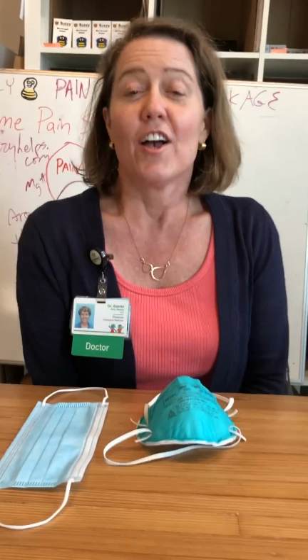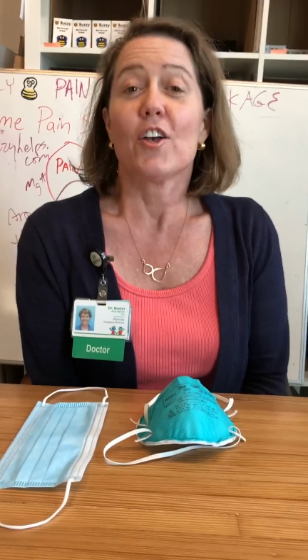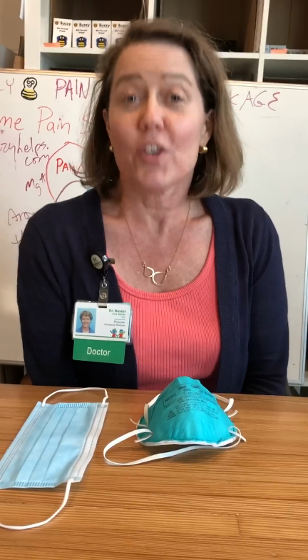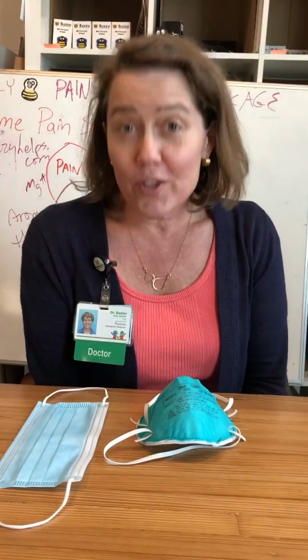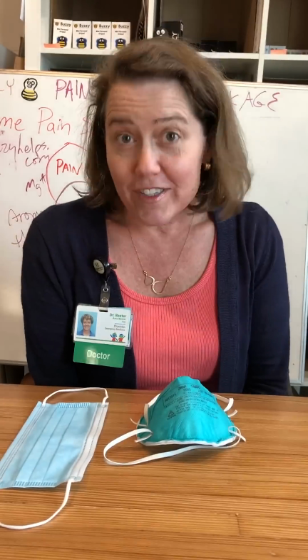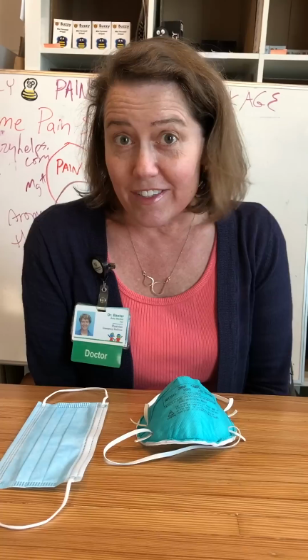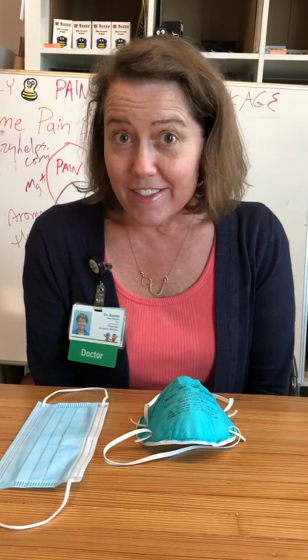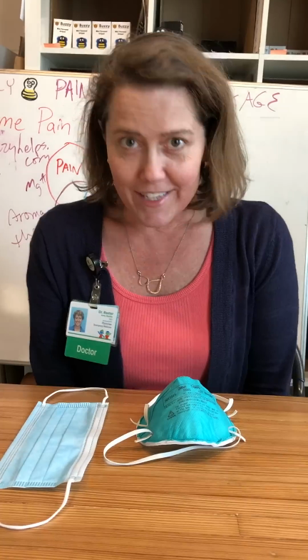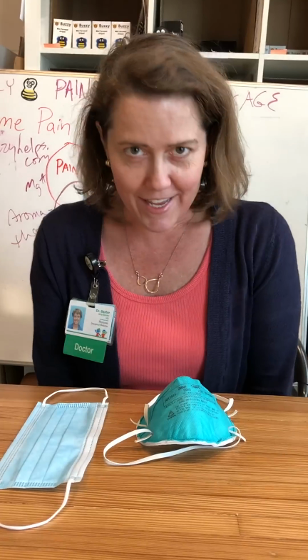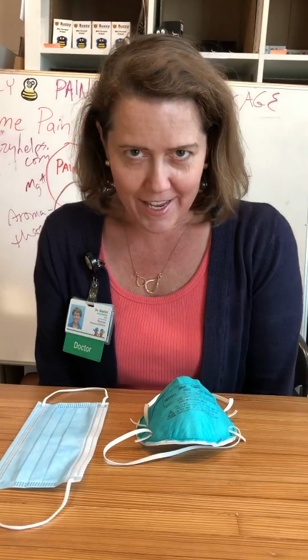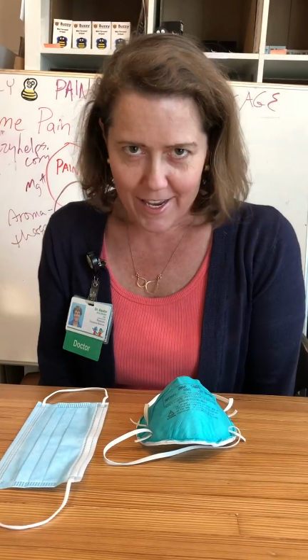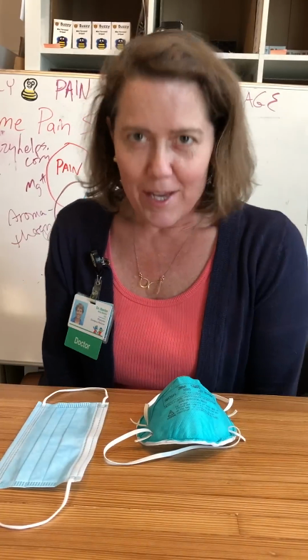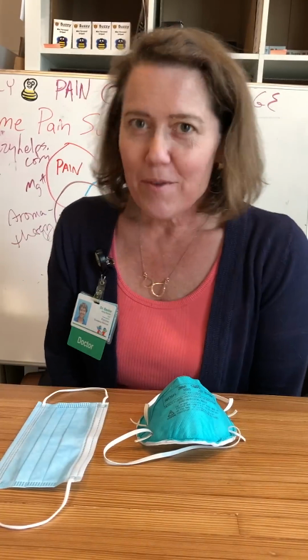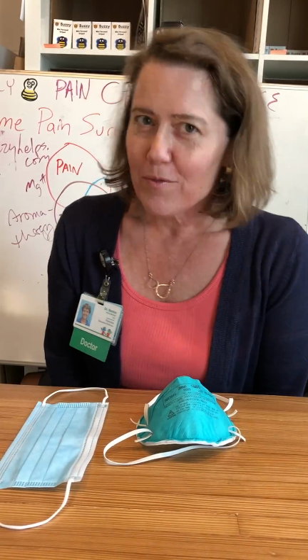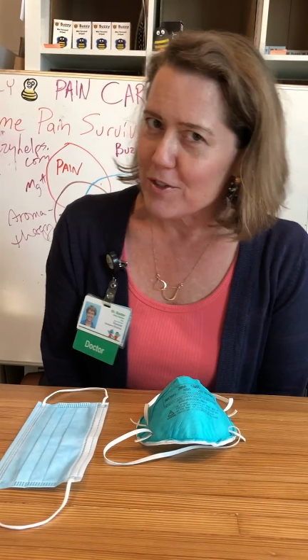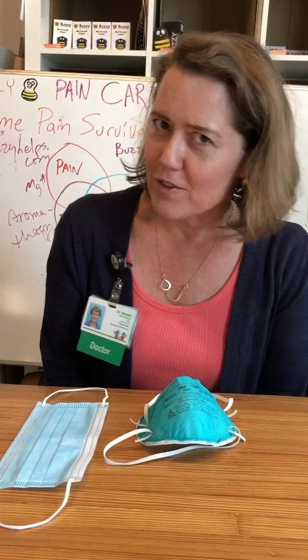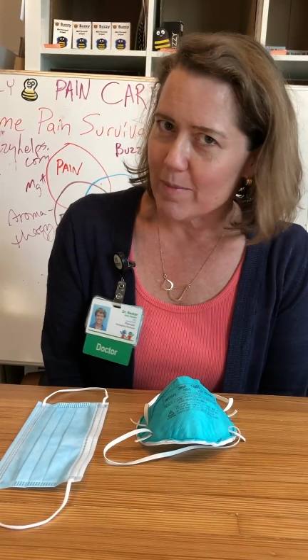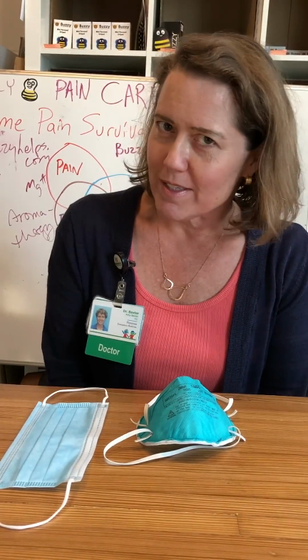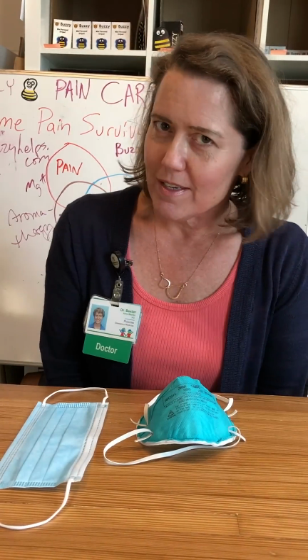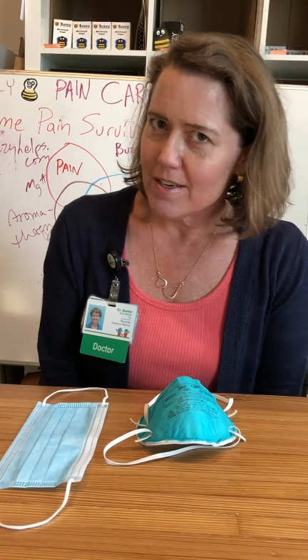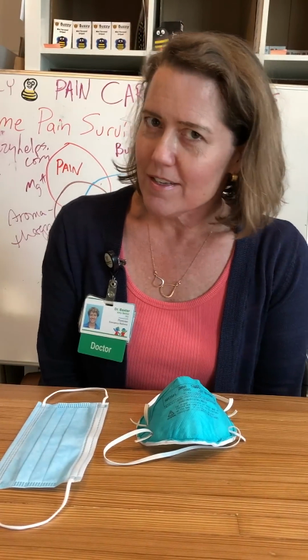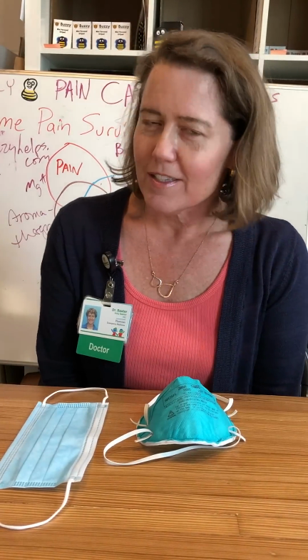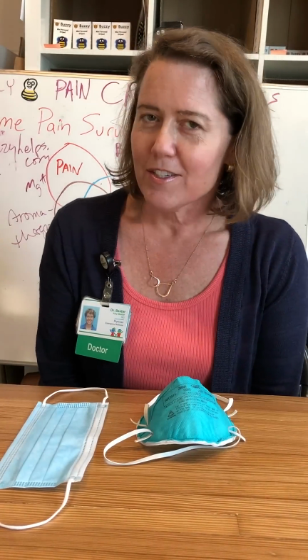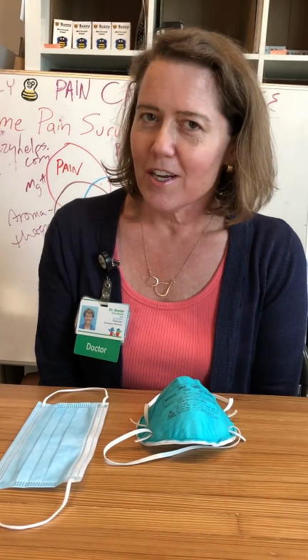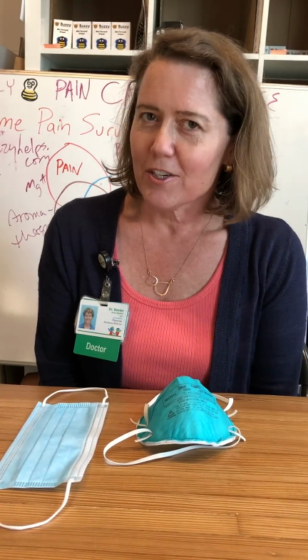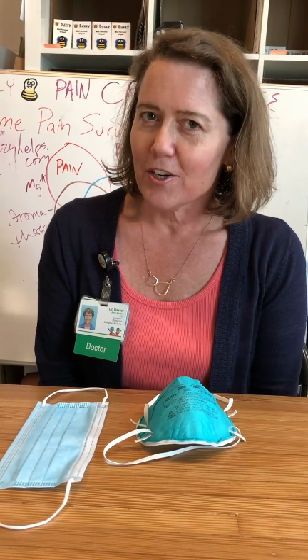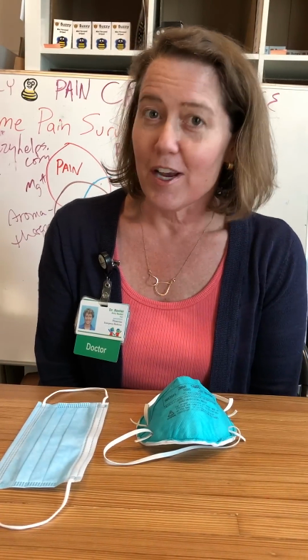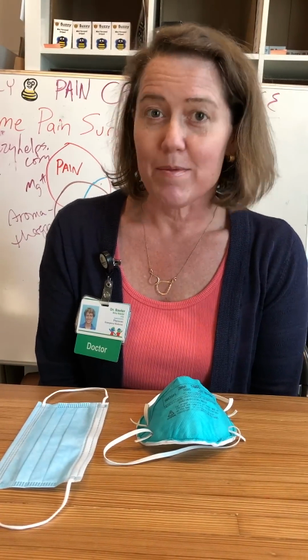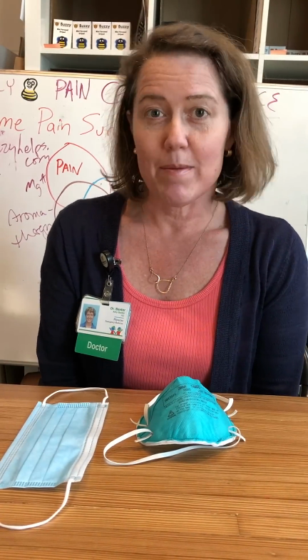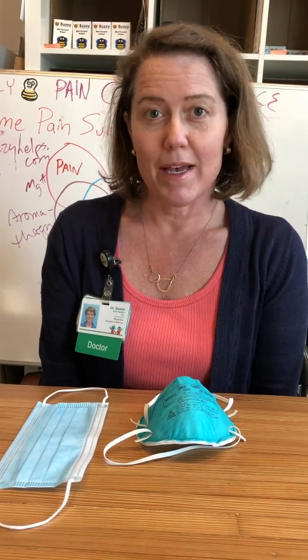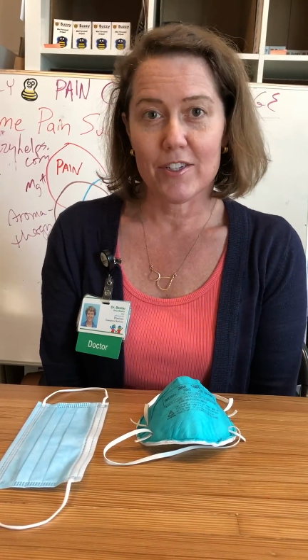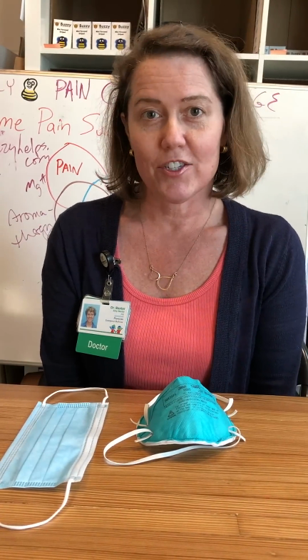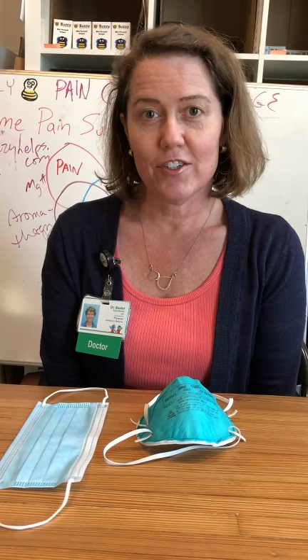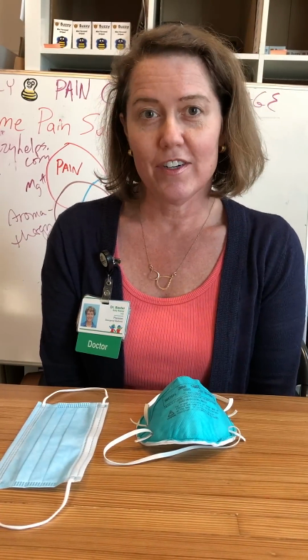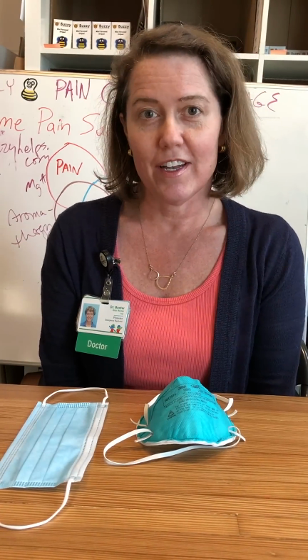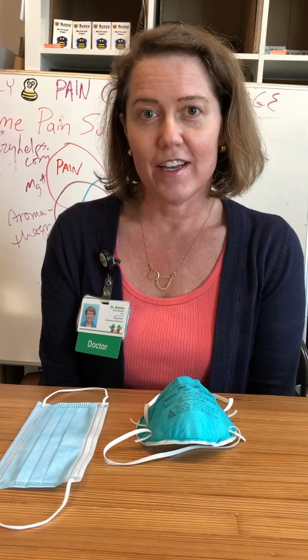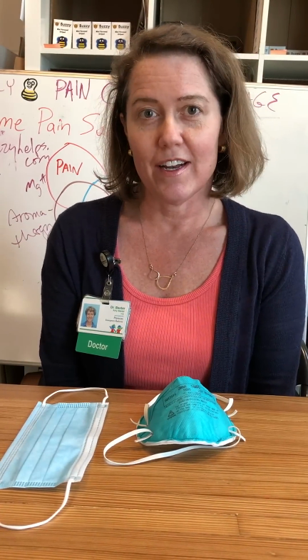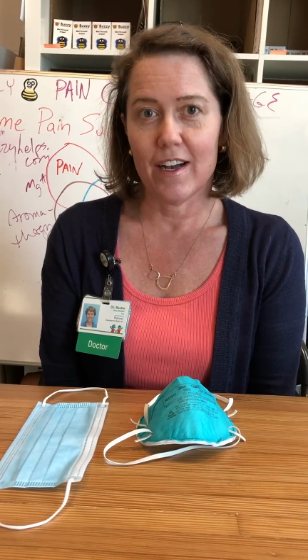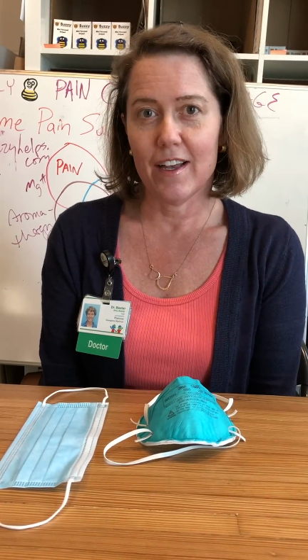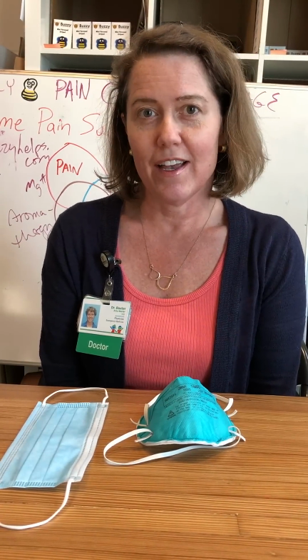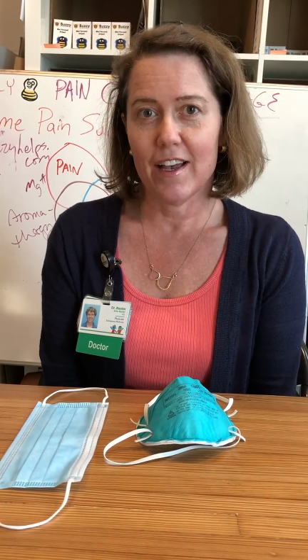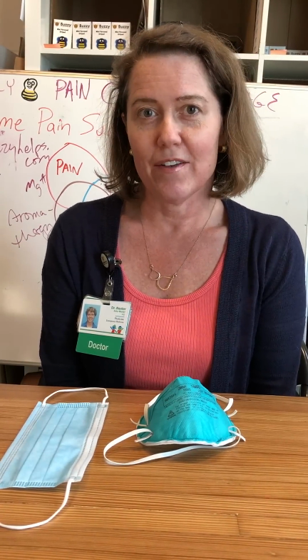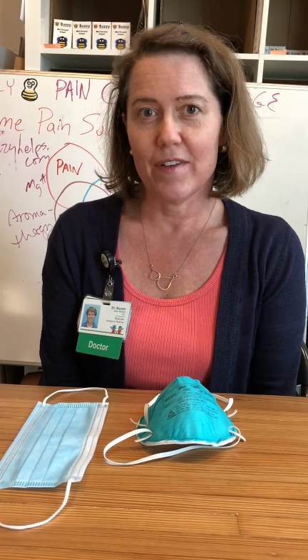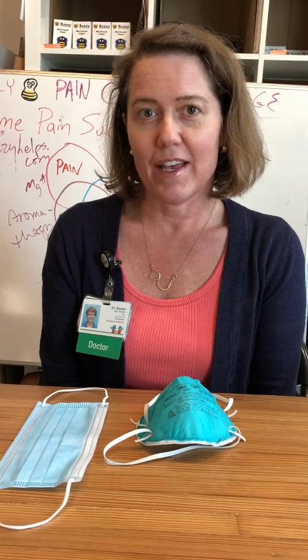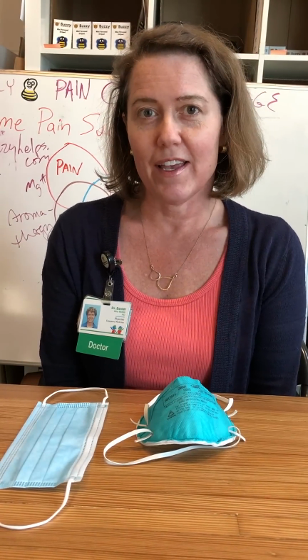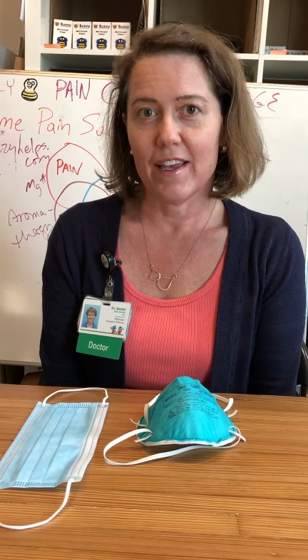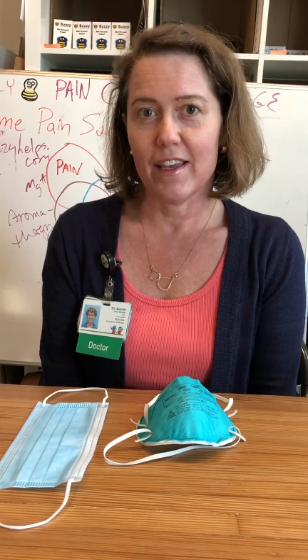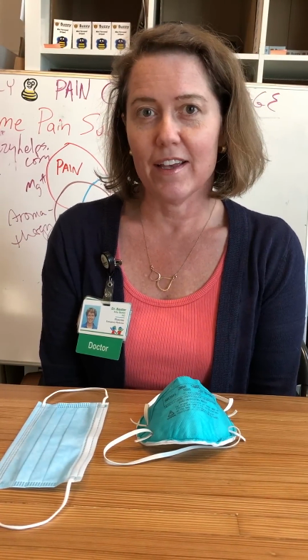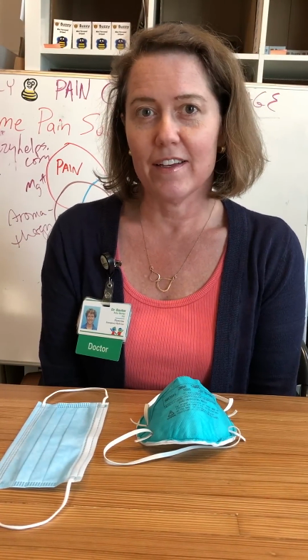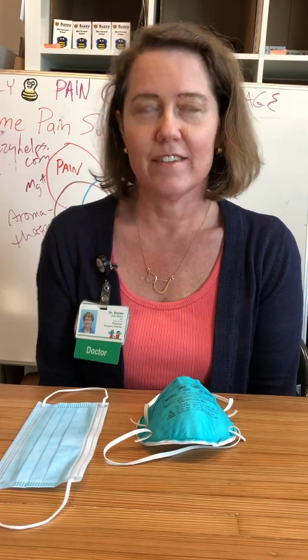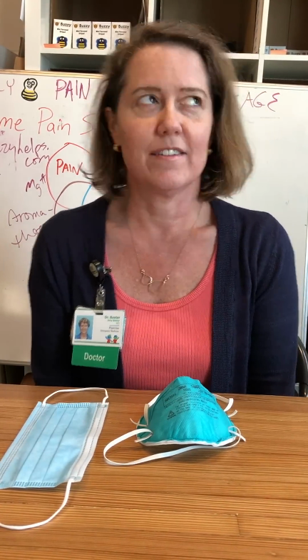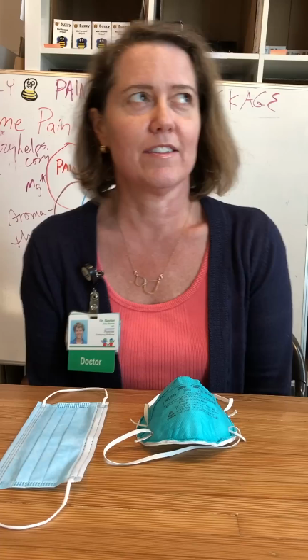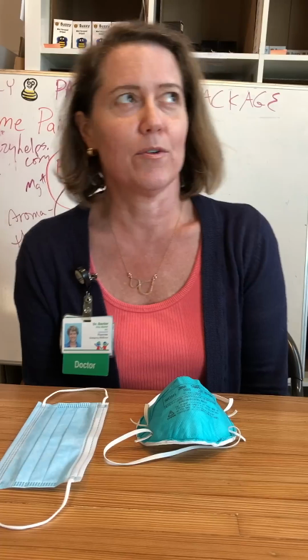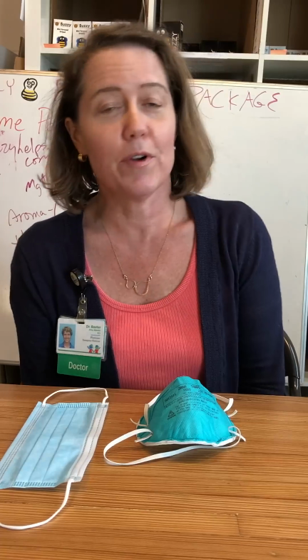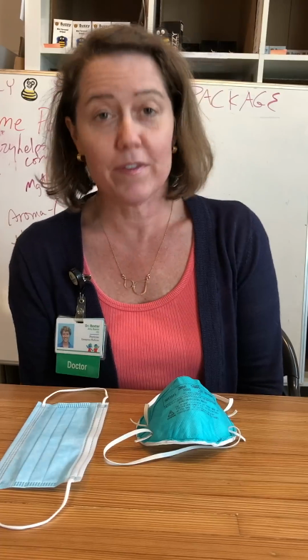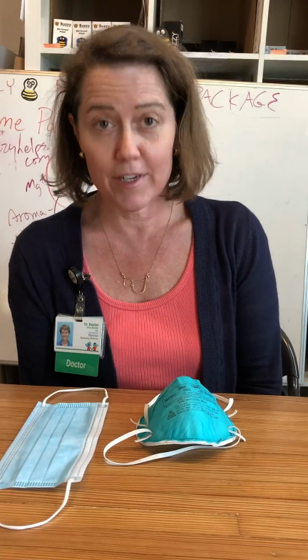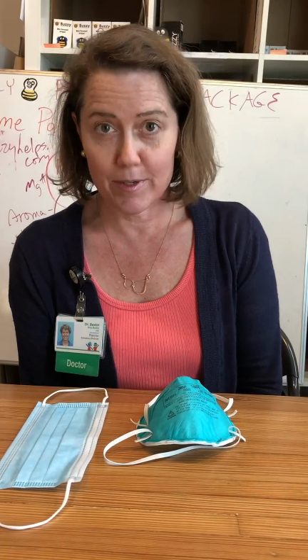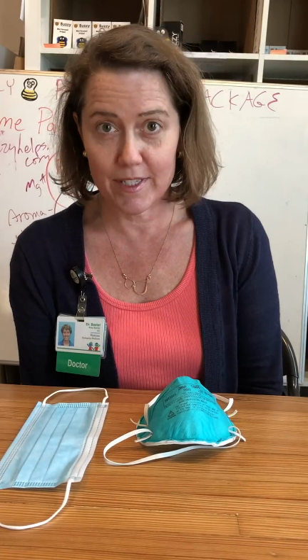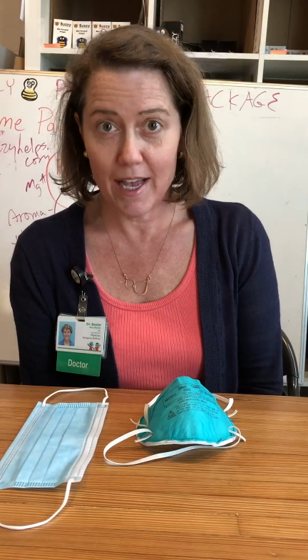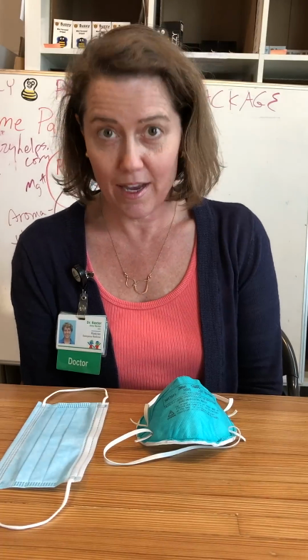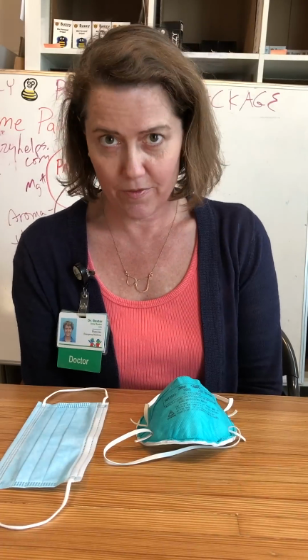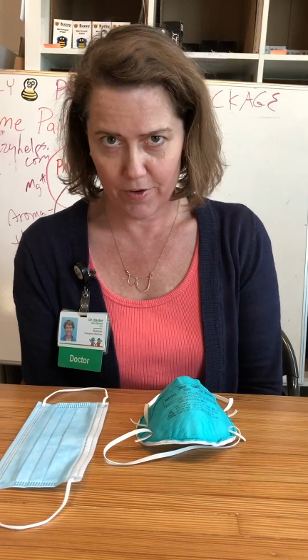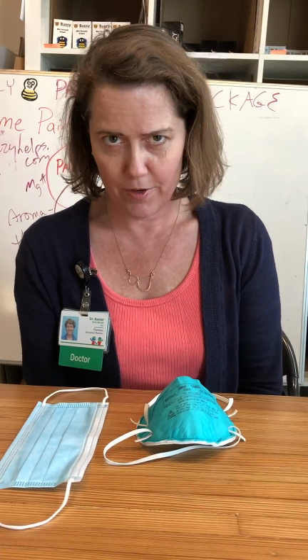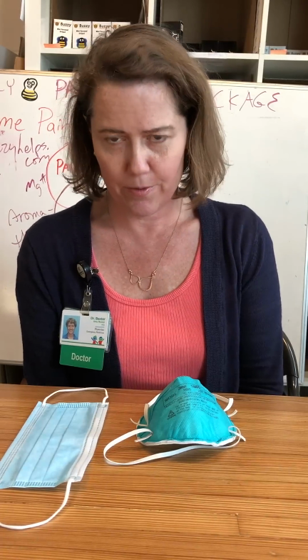Good day, friends of Buzzy. This is Dr. Amy Baxter and I have a coronavirus hack for you.